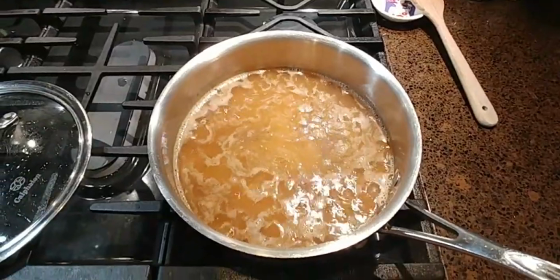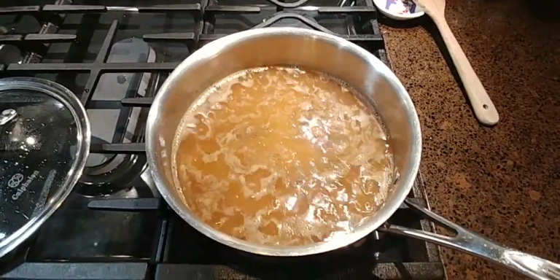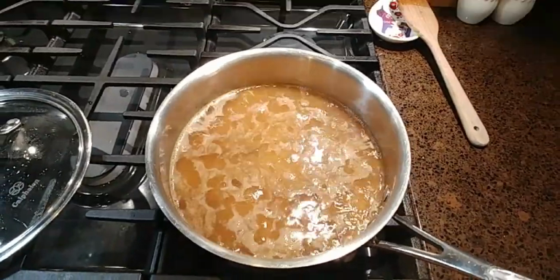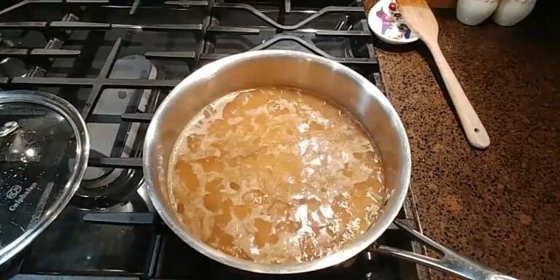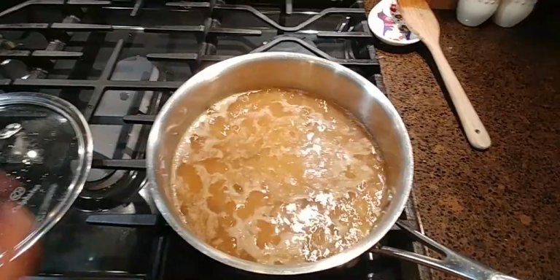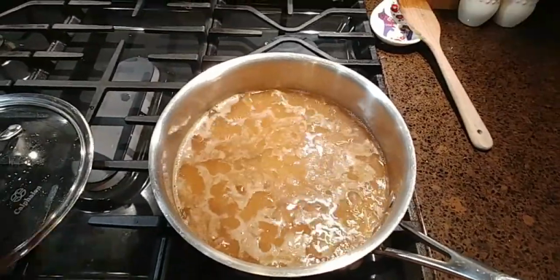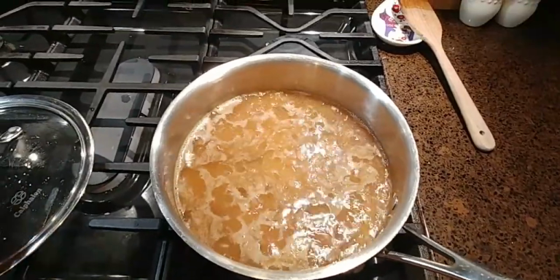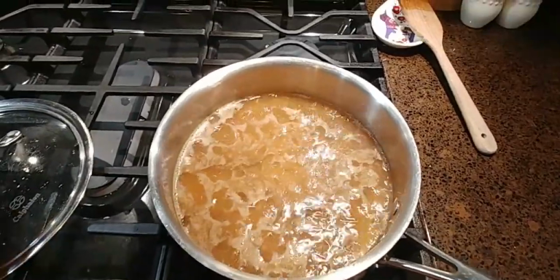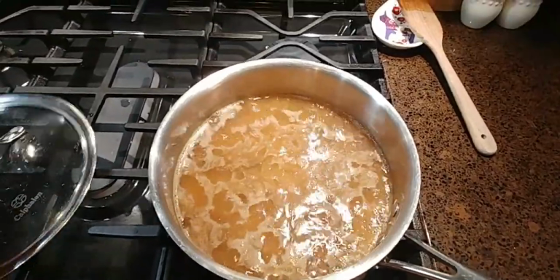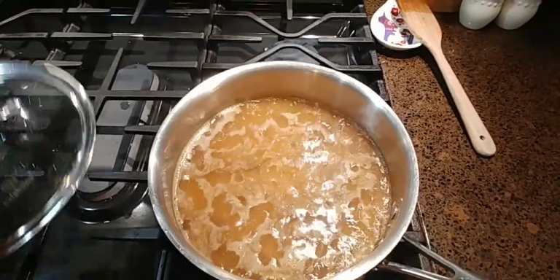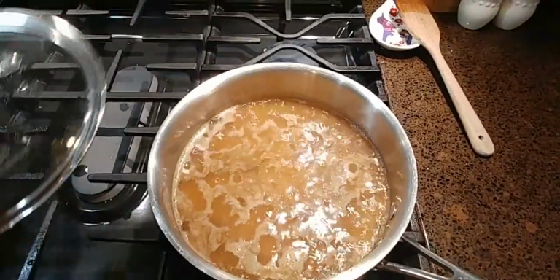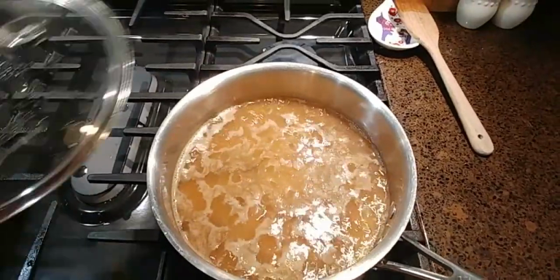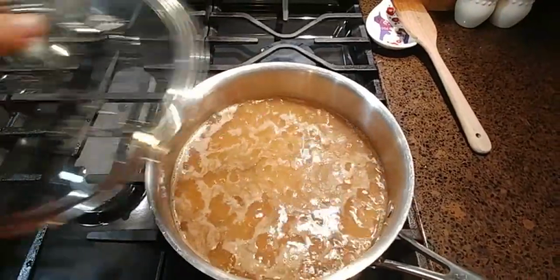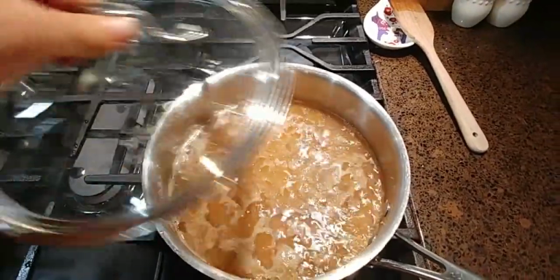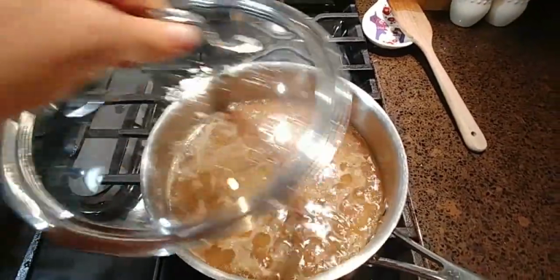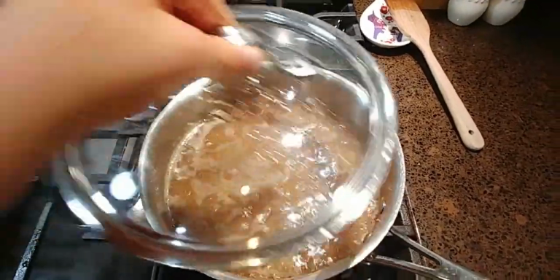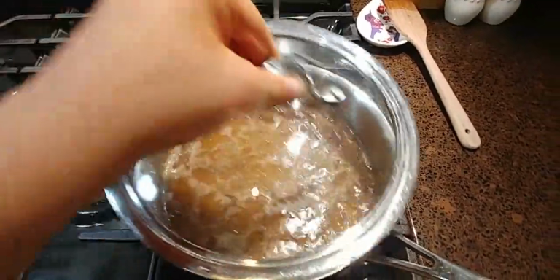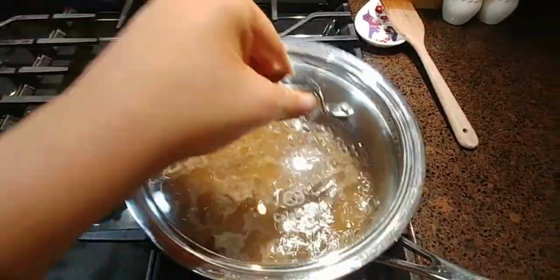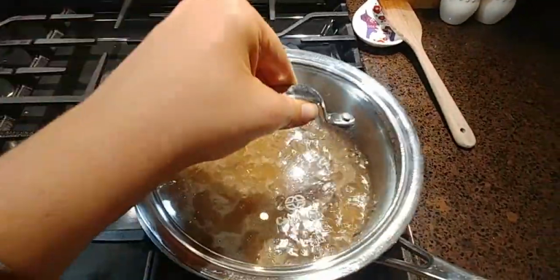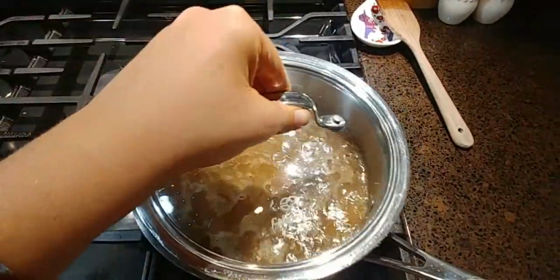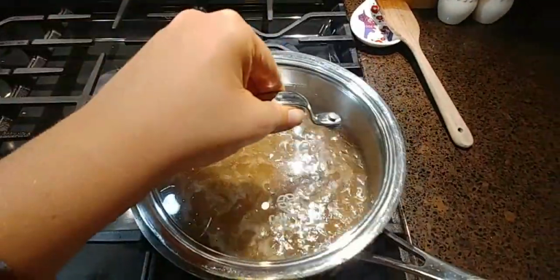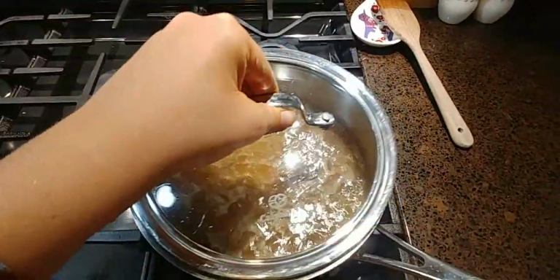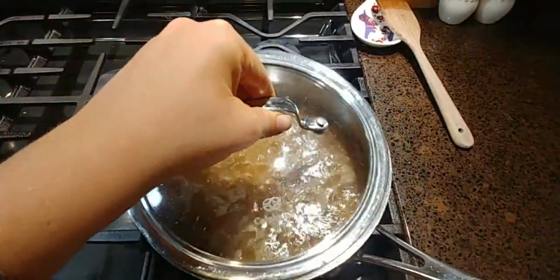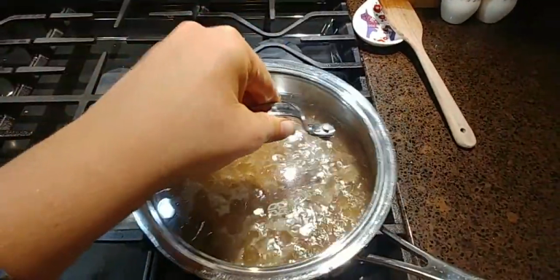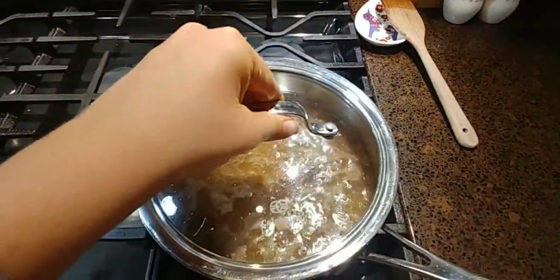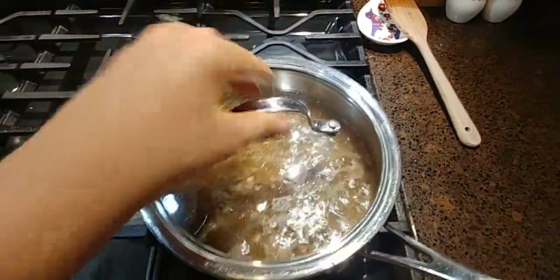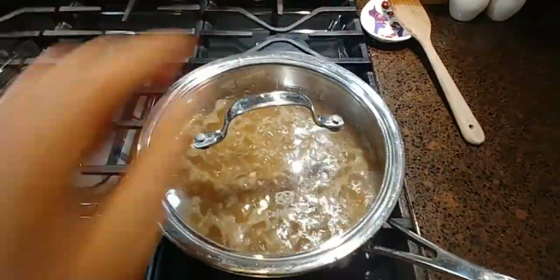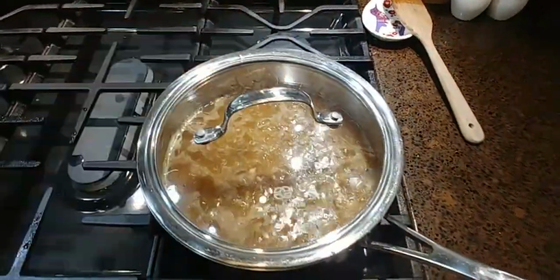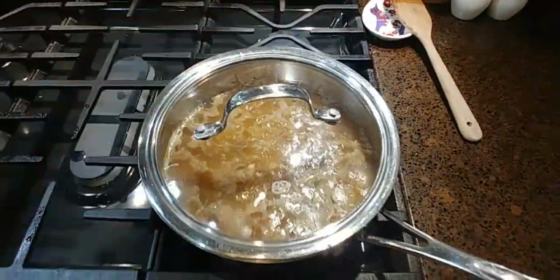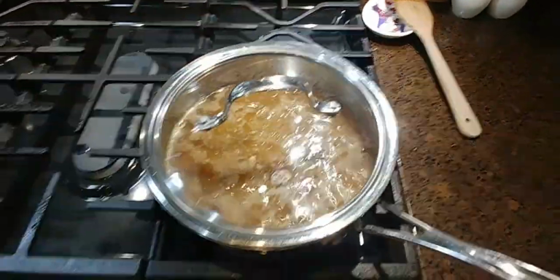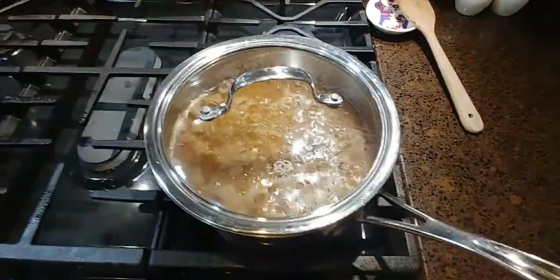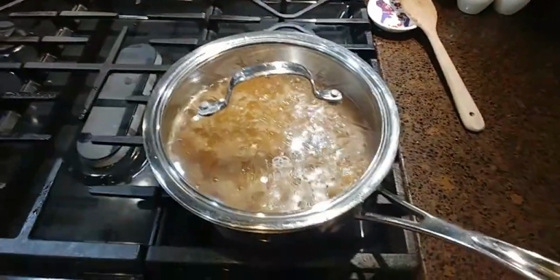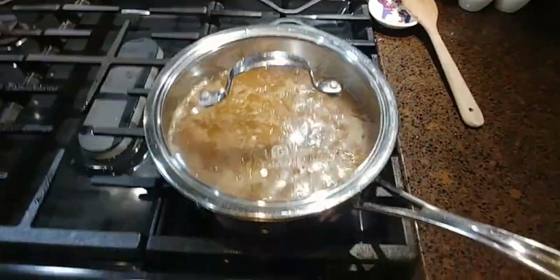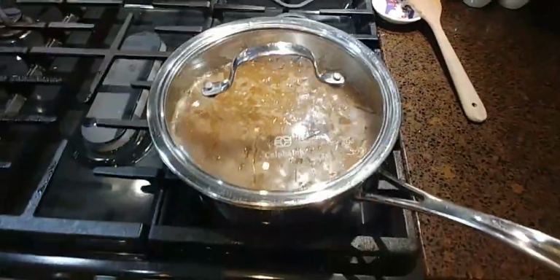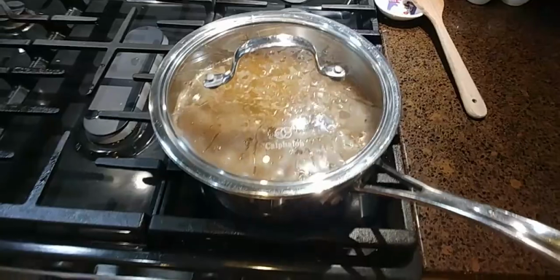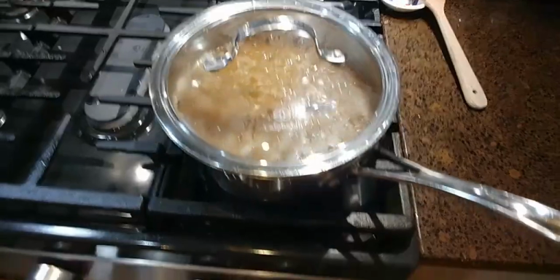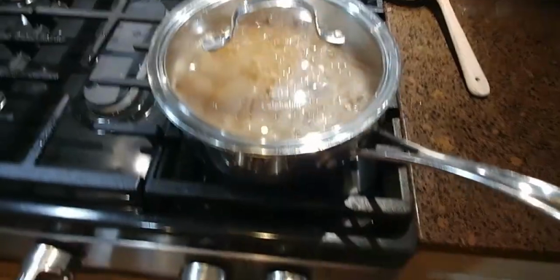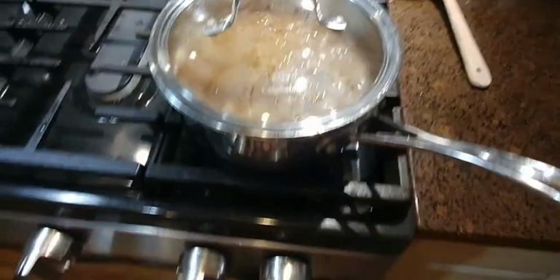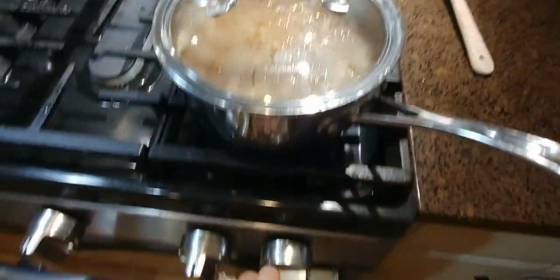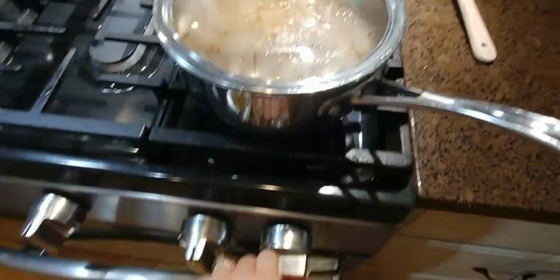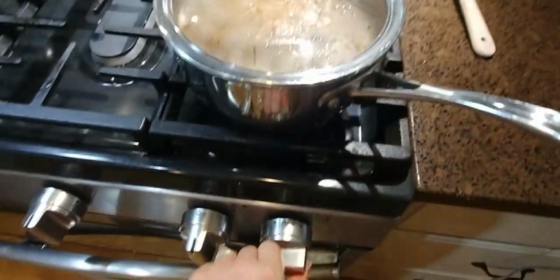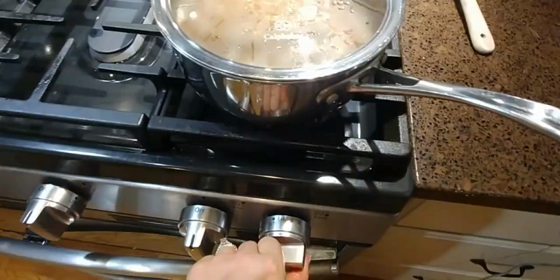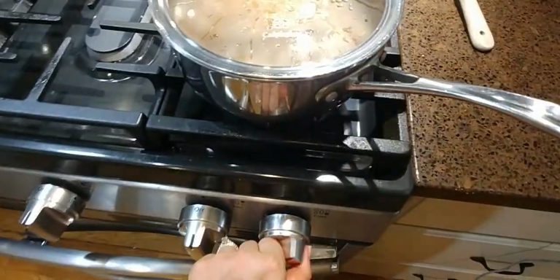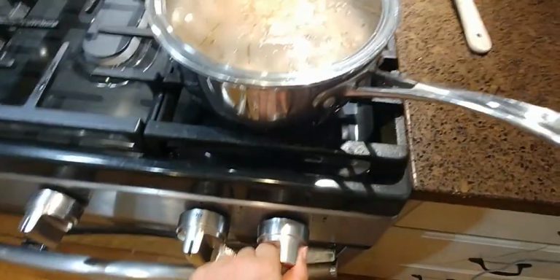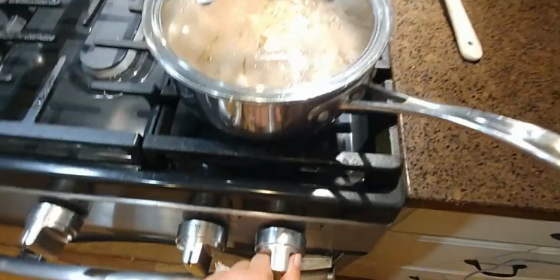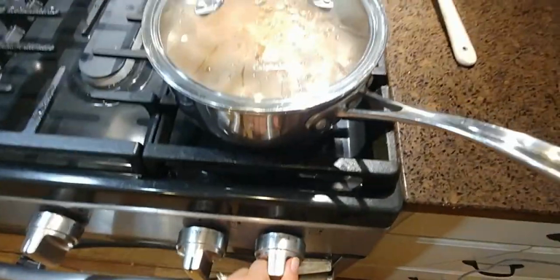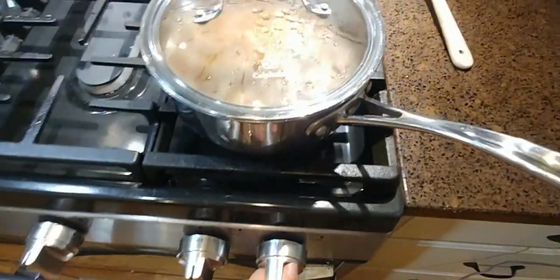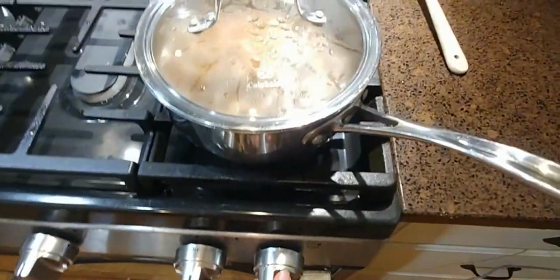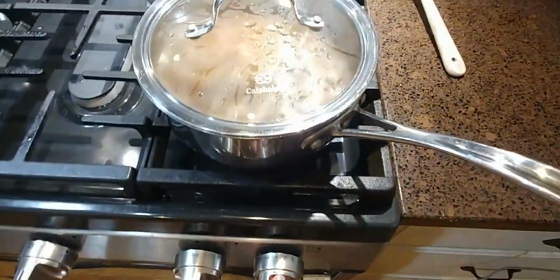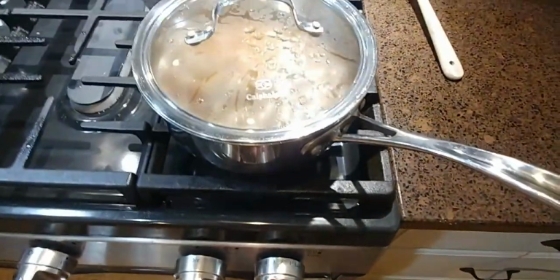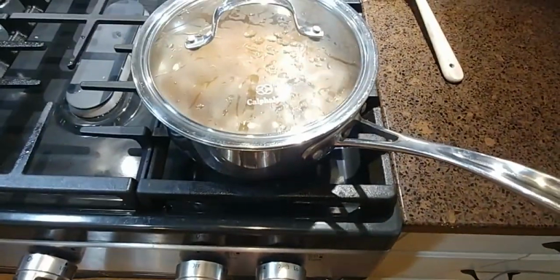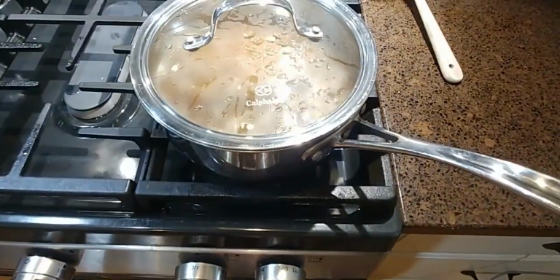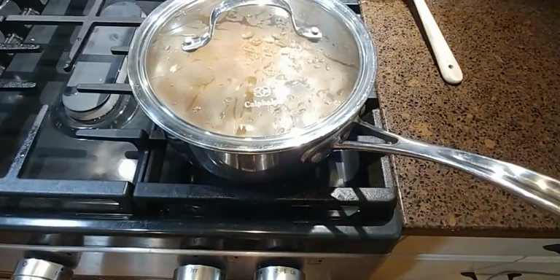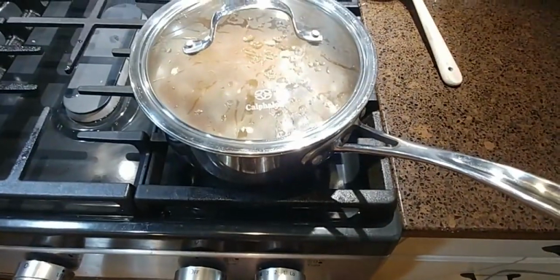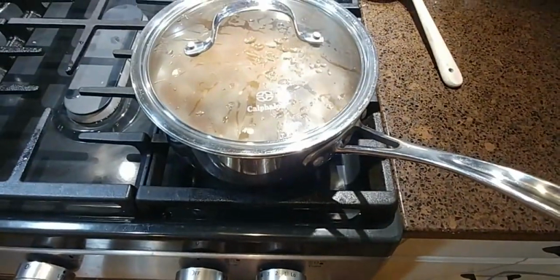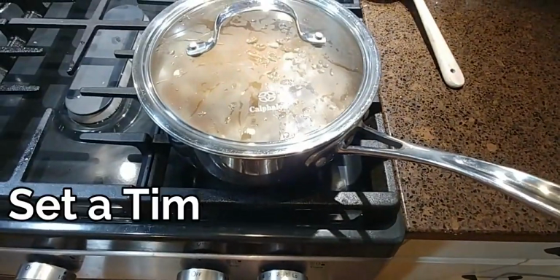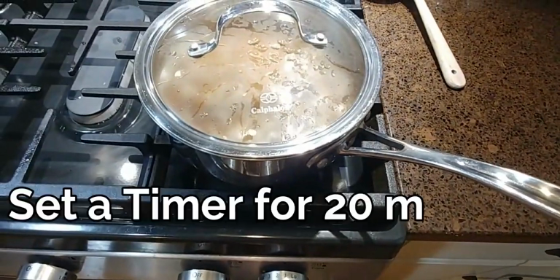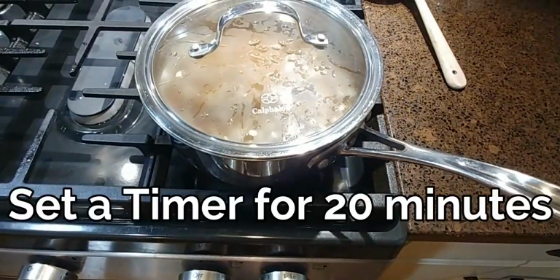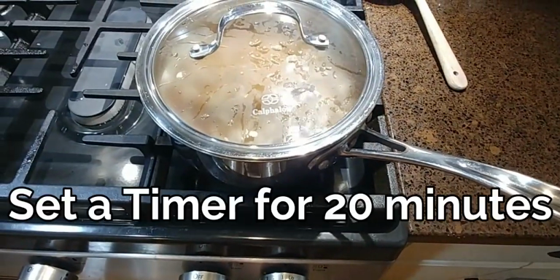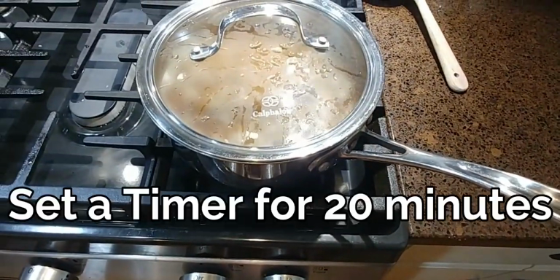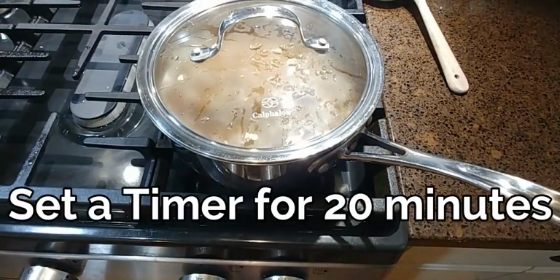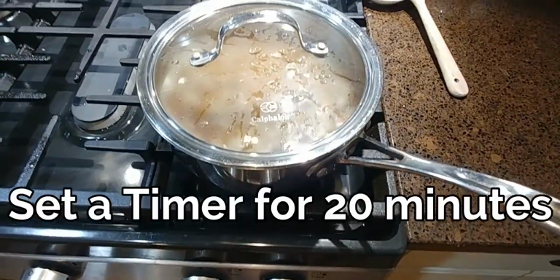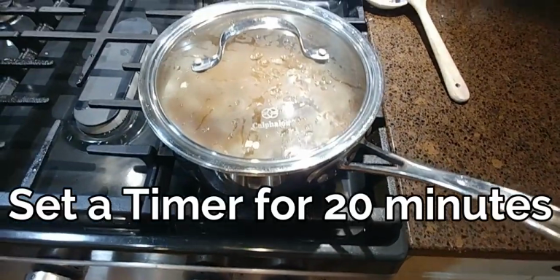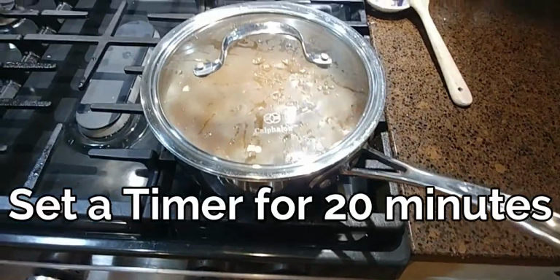I'm going to put my lid back on the pot, lower the heat to low, and set a timer for 20 minutes.